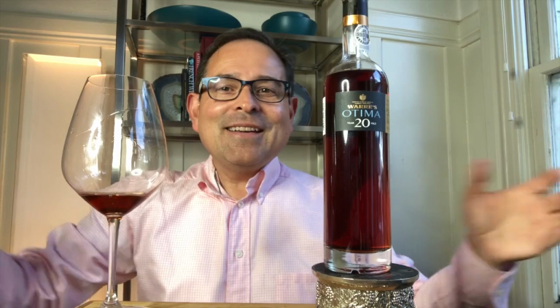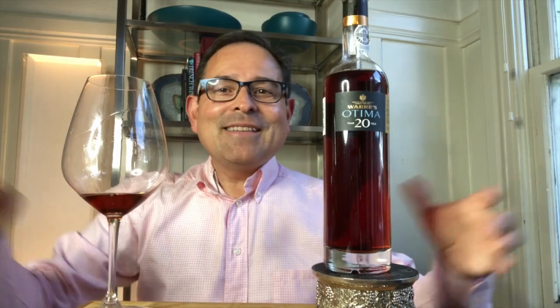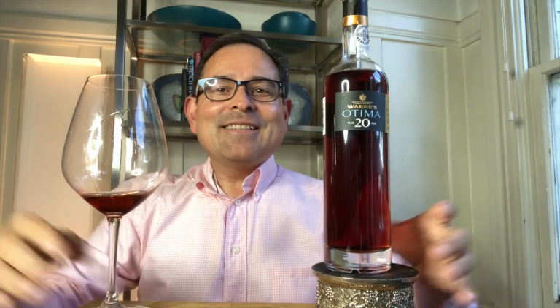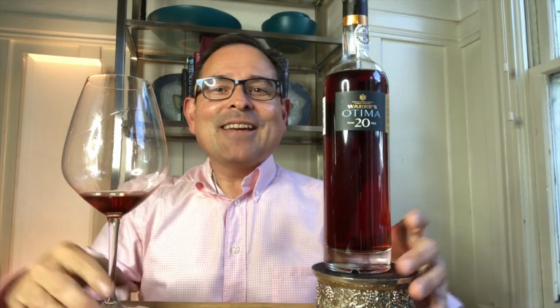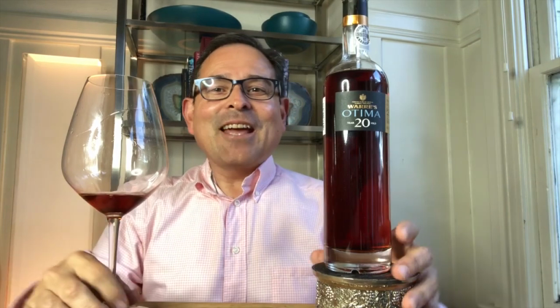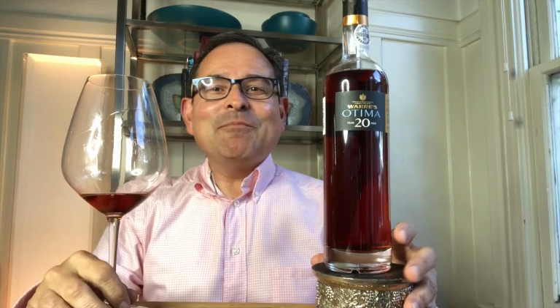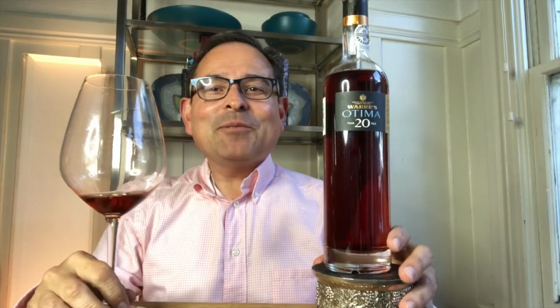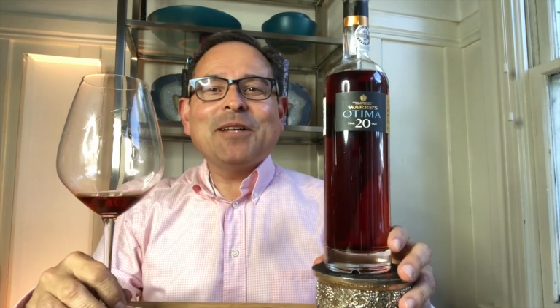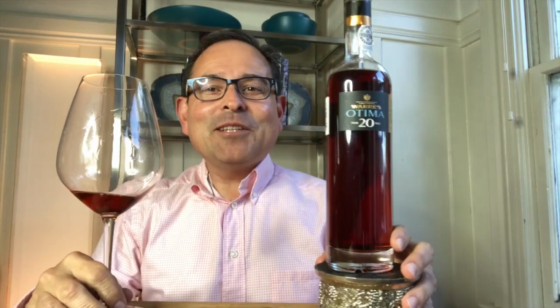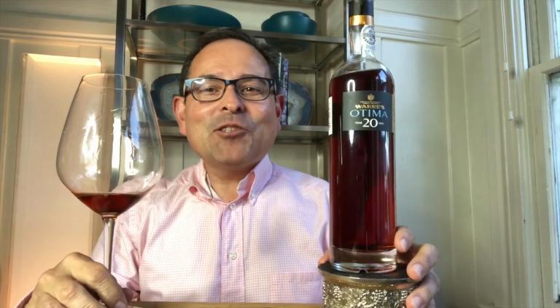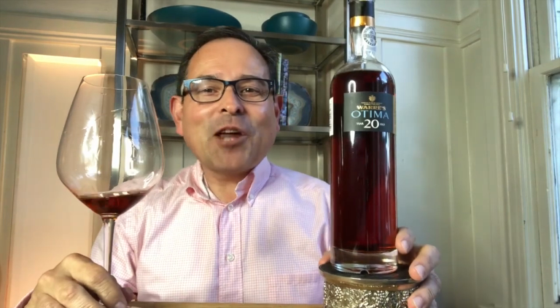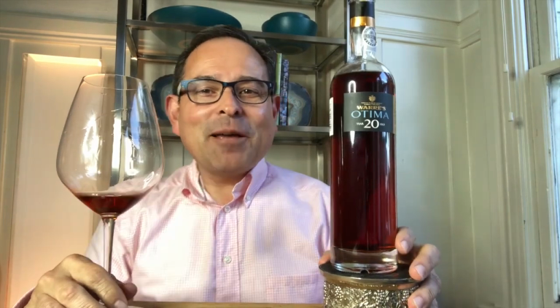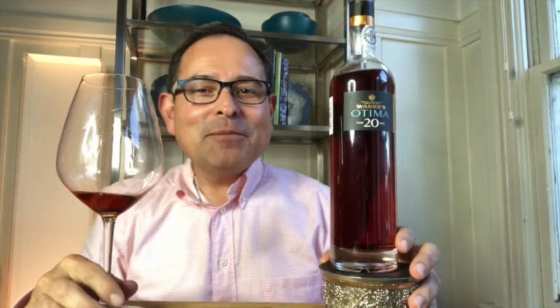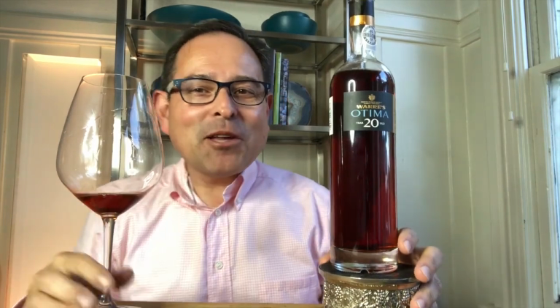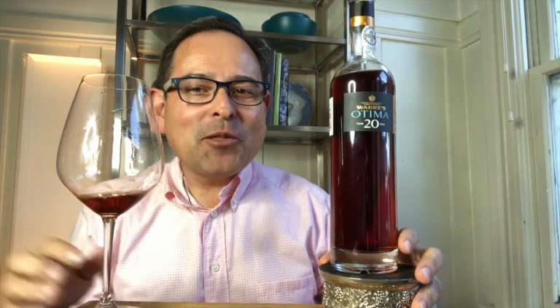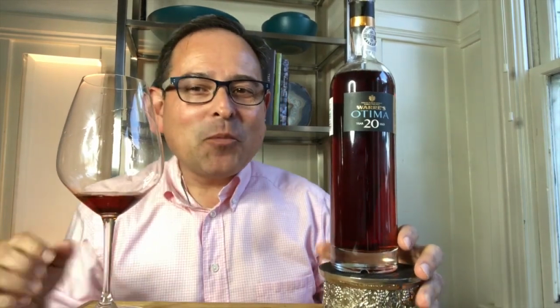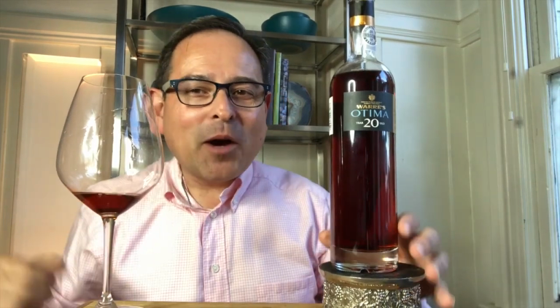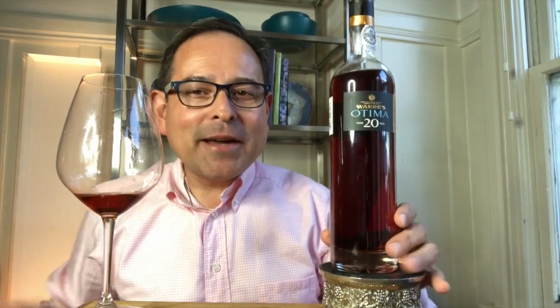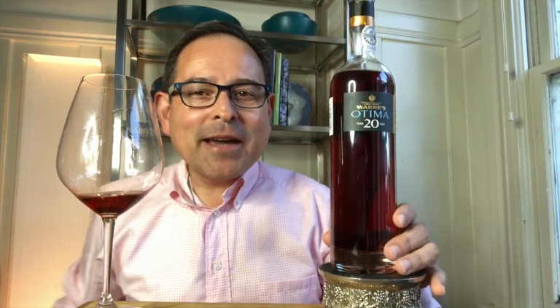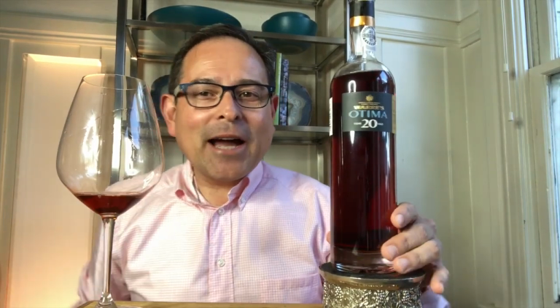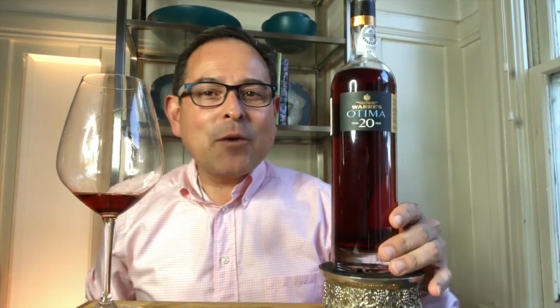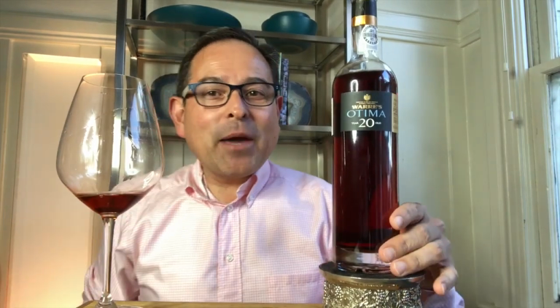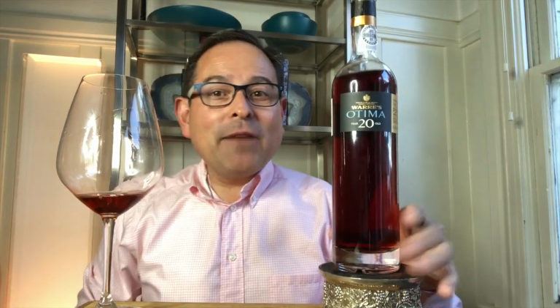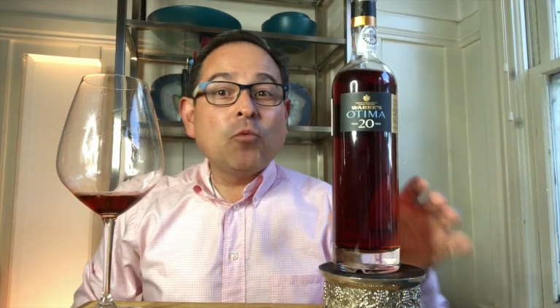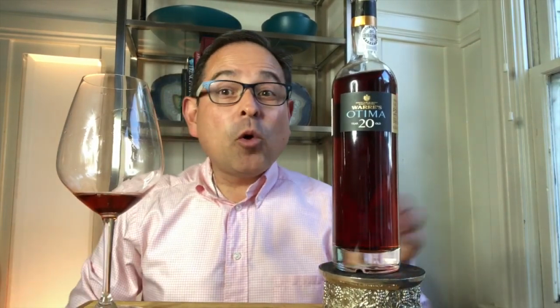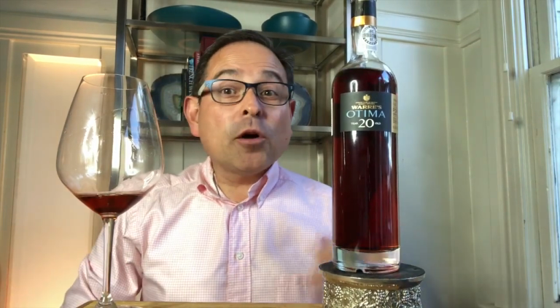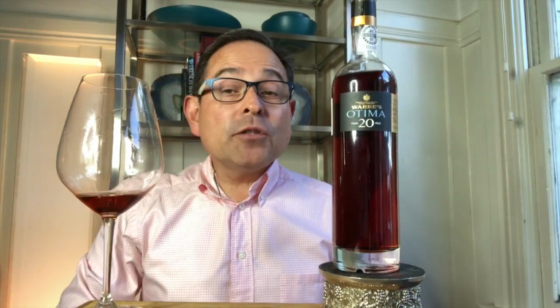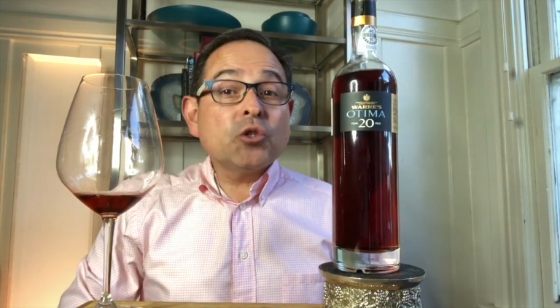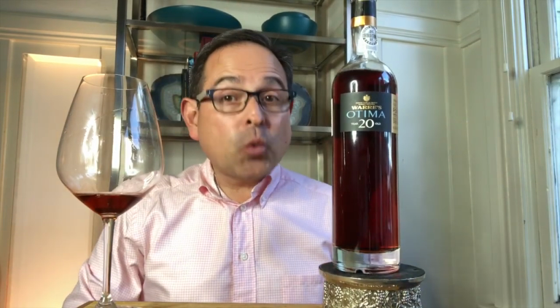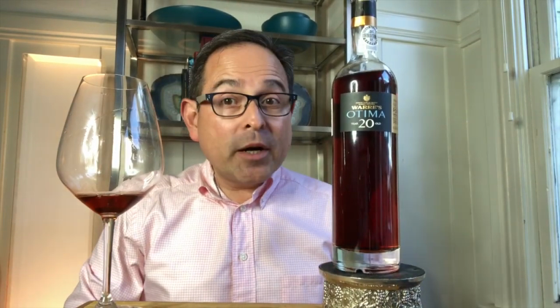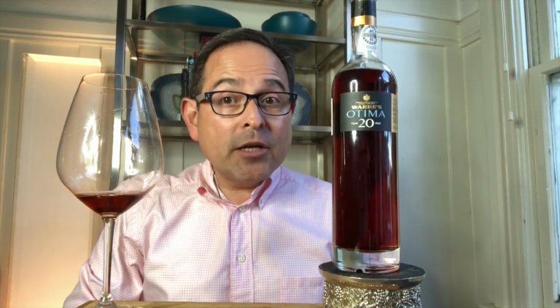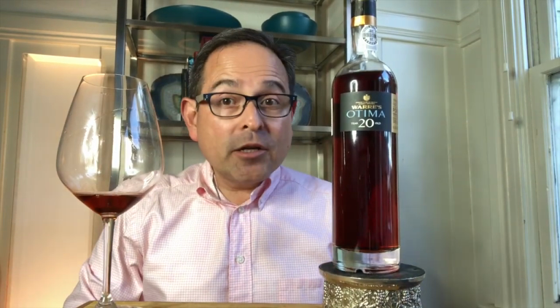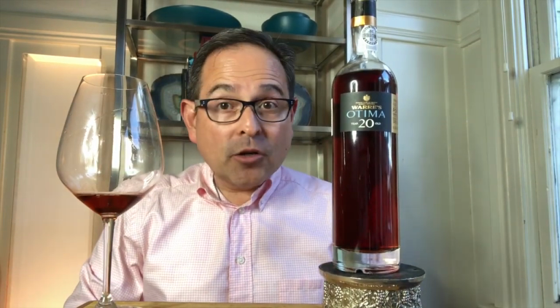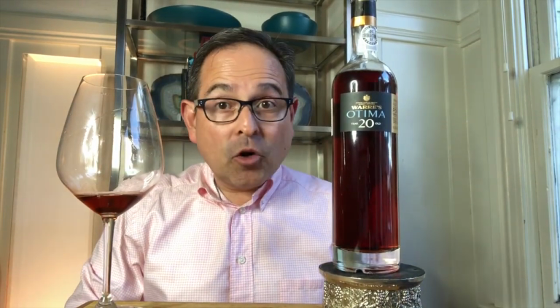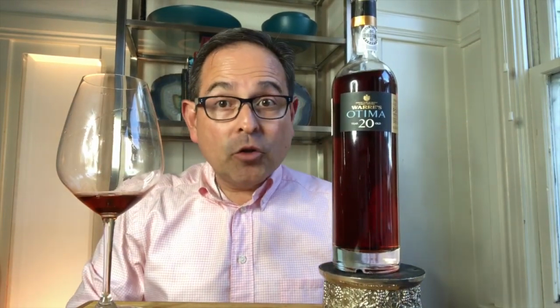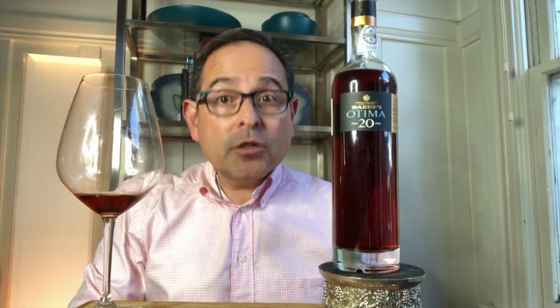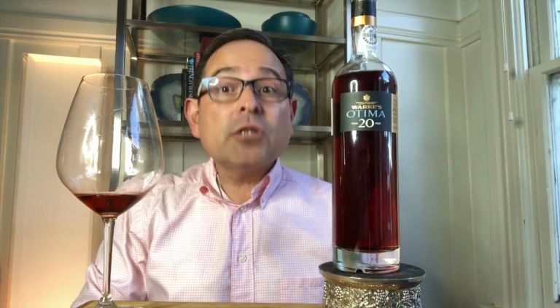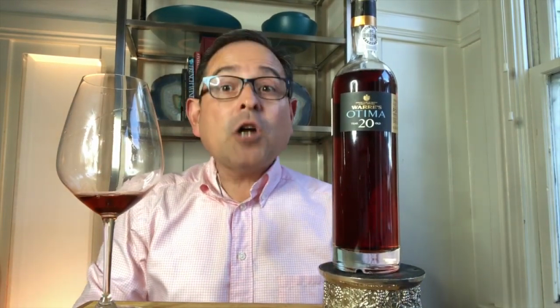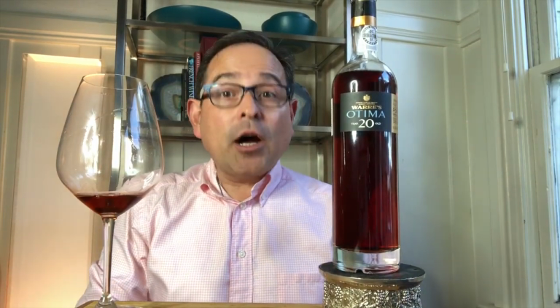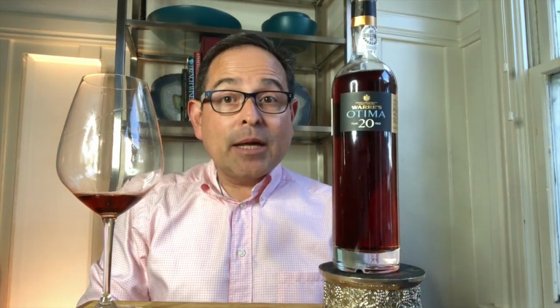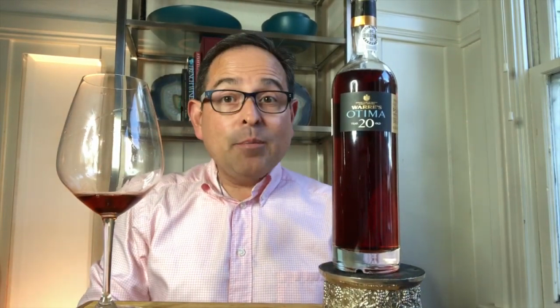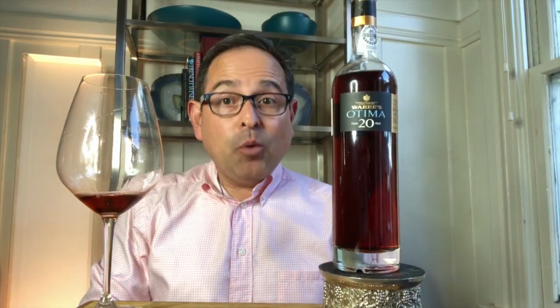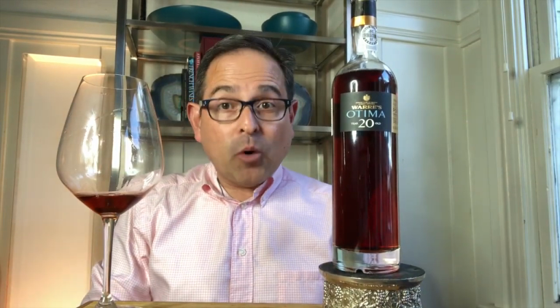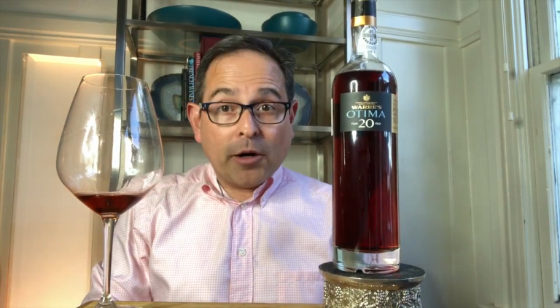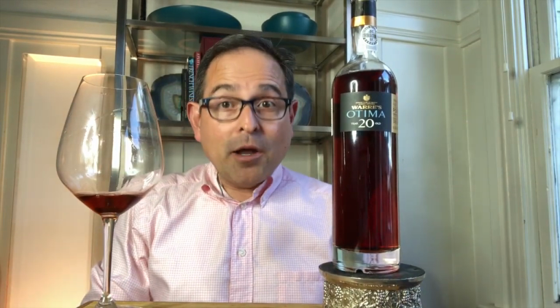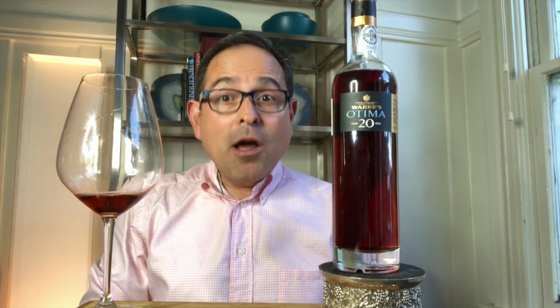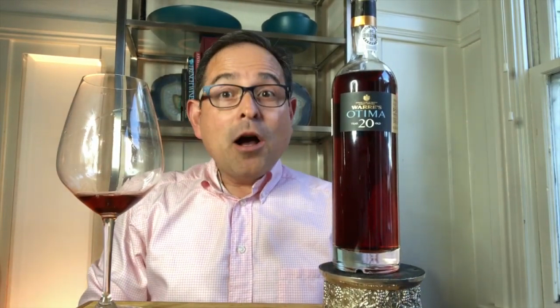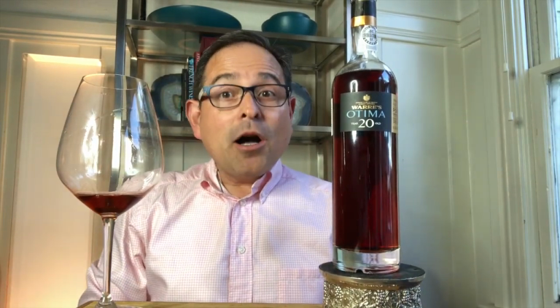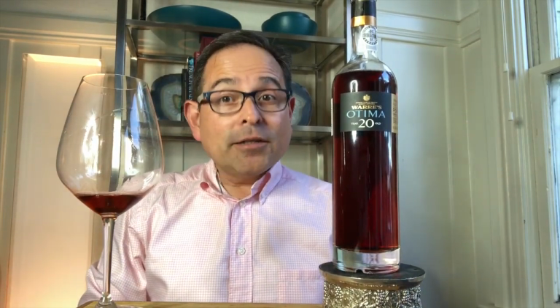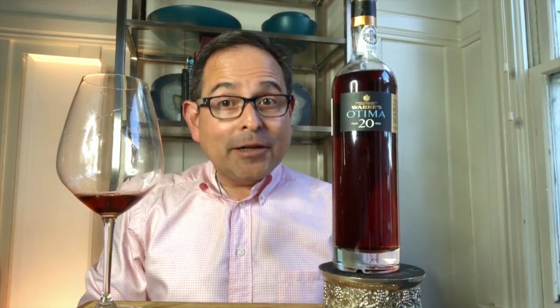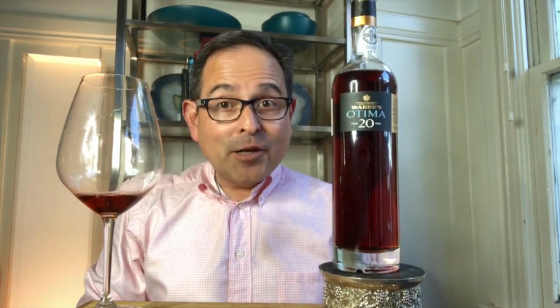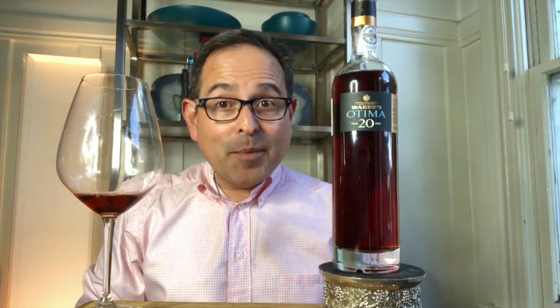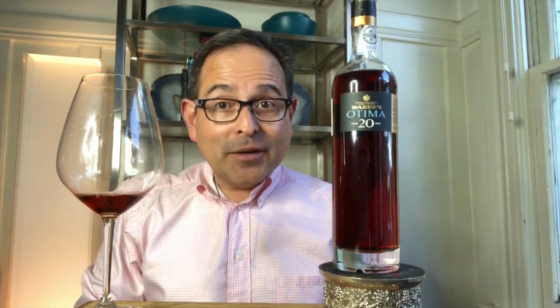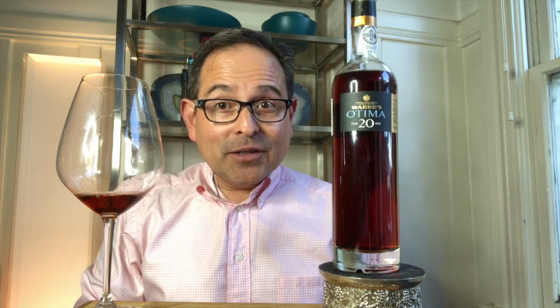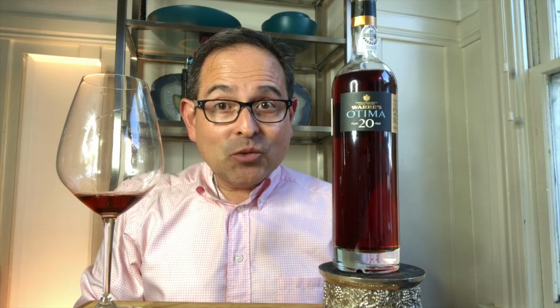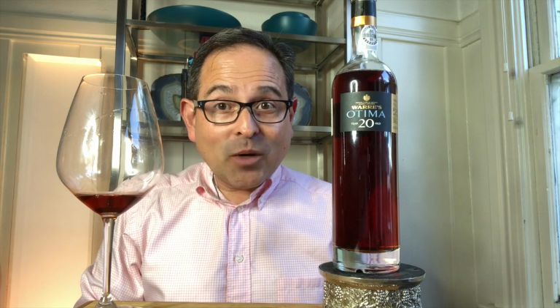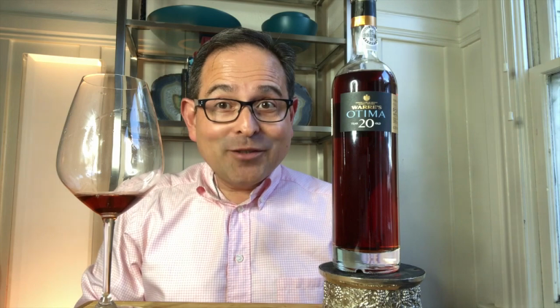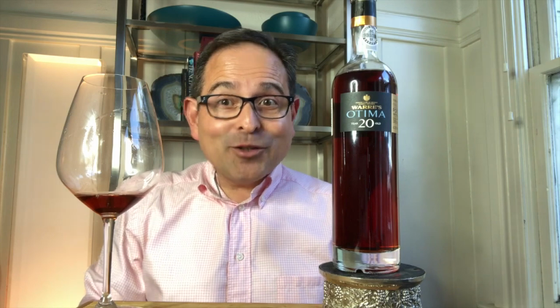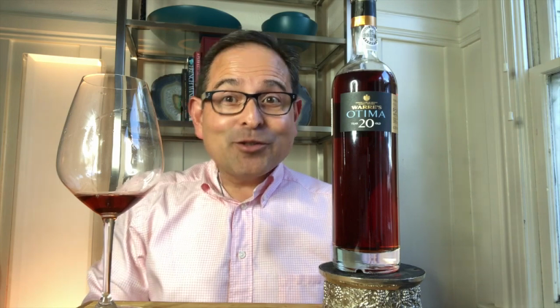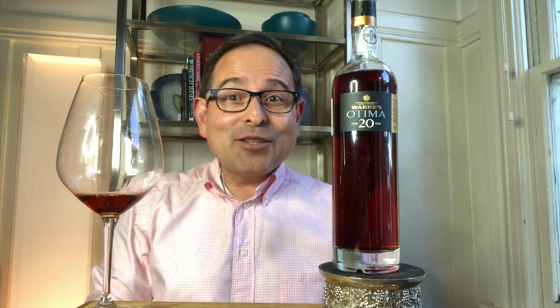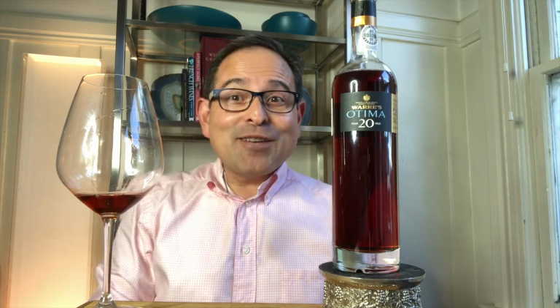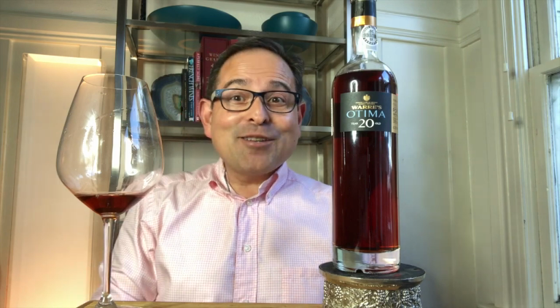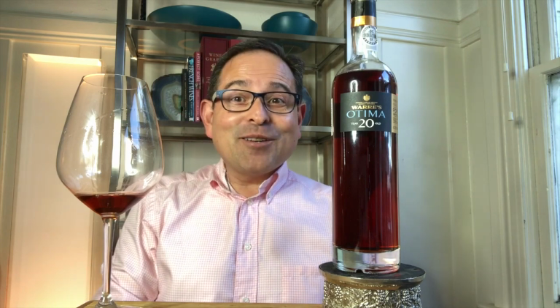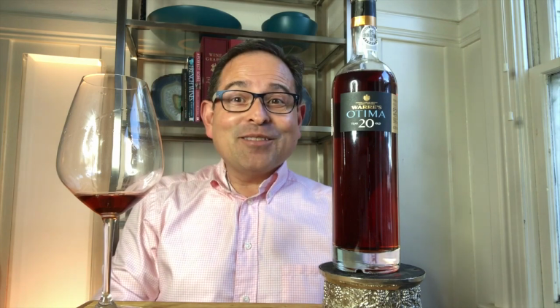James Melendez is James the Wine Guy. We have Warre's 20-year-old Tawny Port. I'll tell you about this wine, so stay tuned.